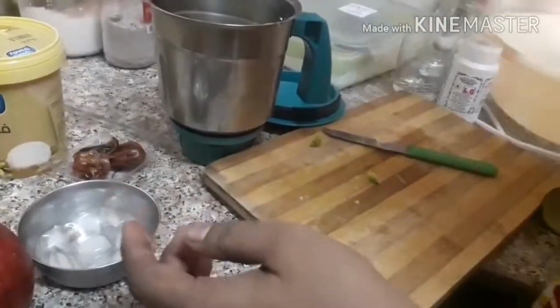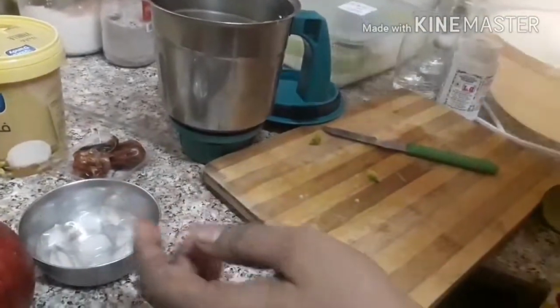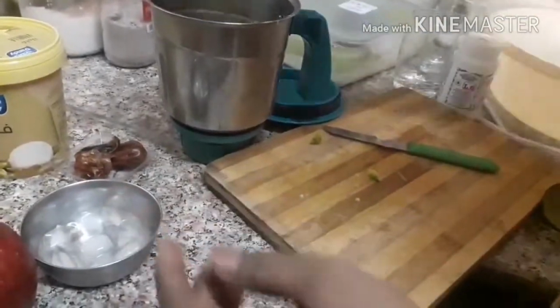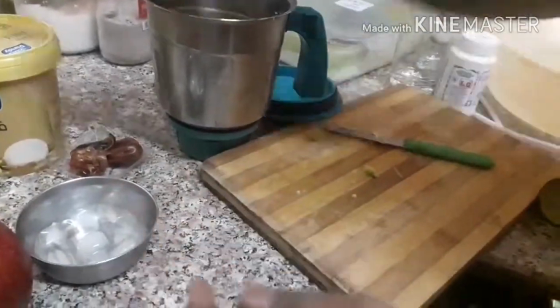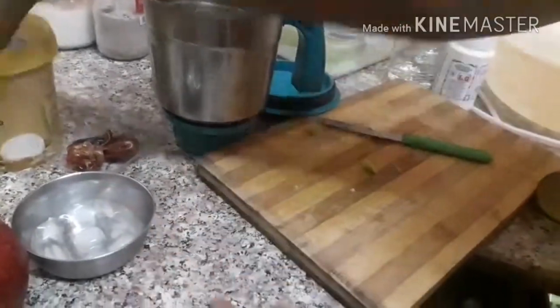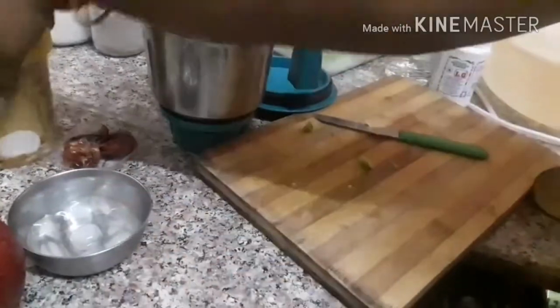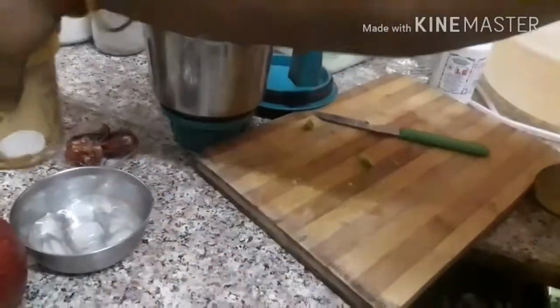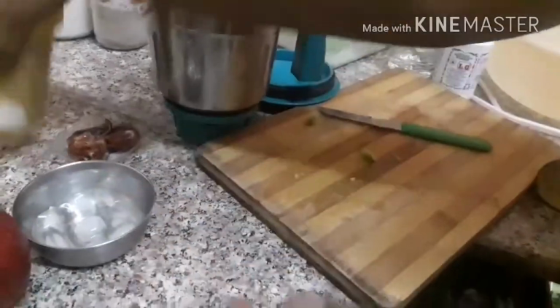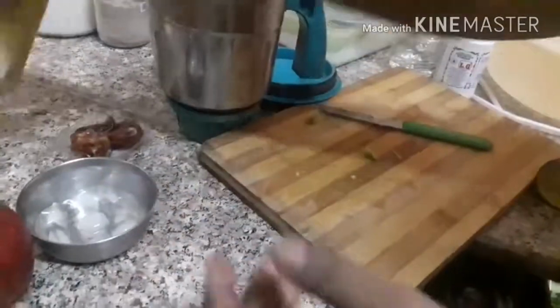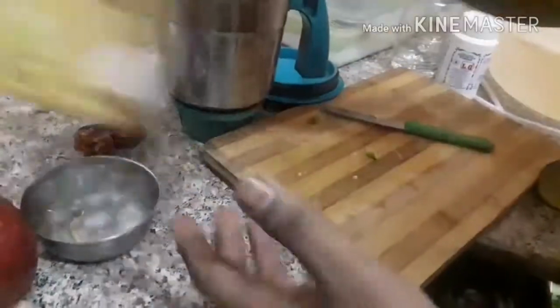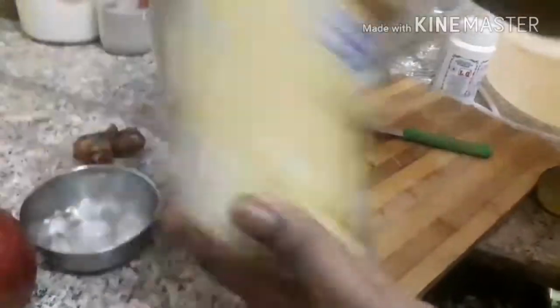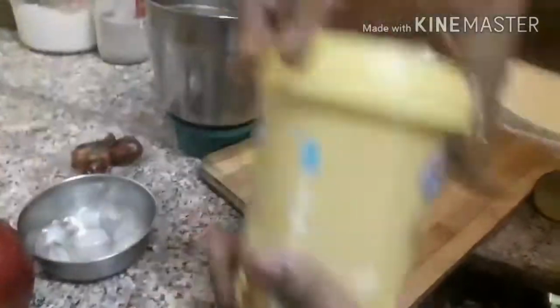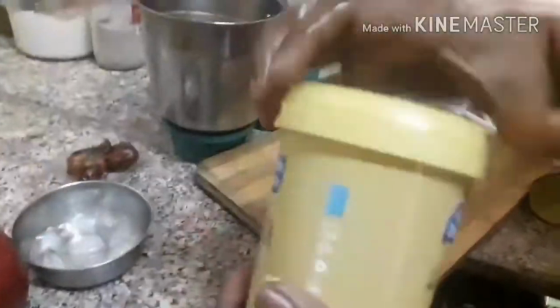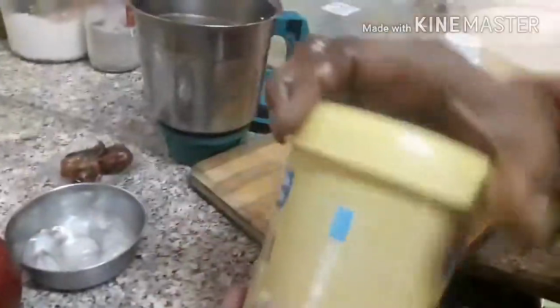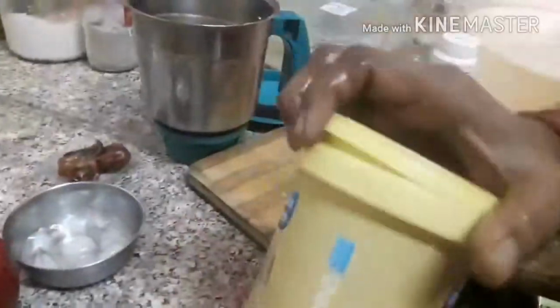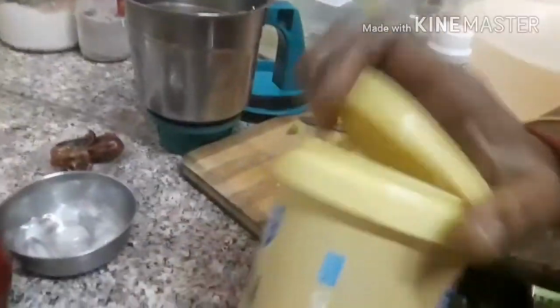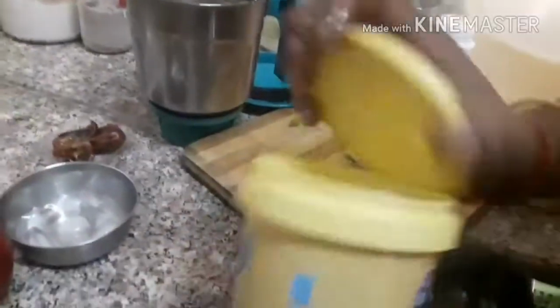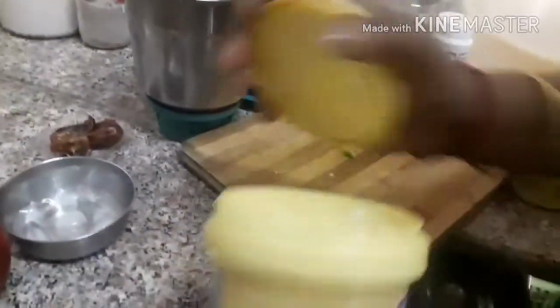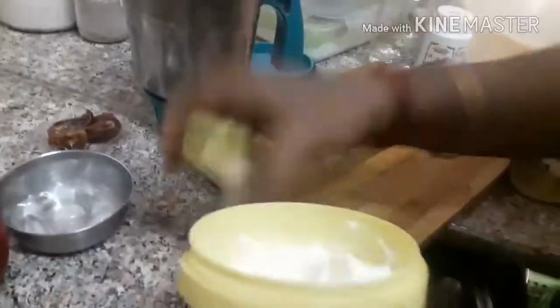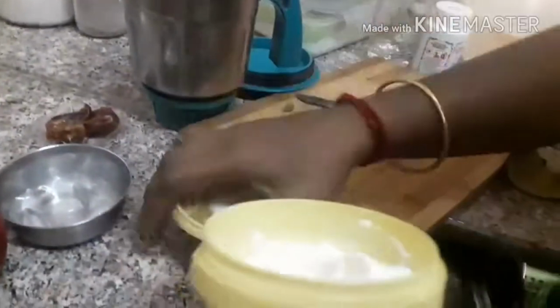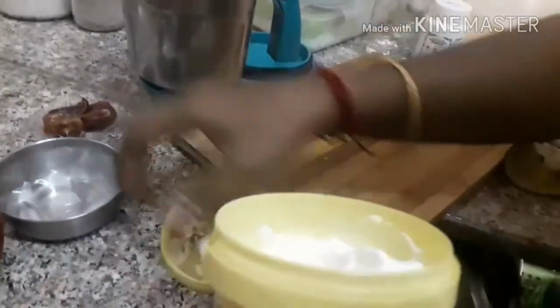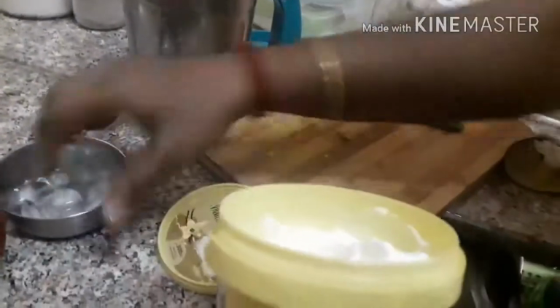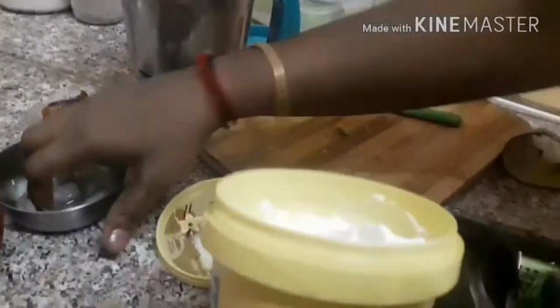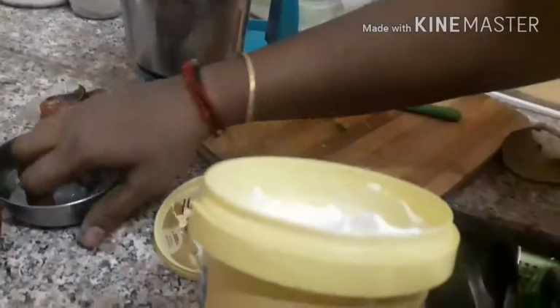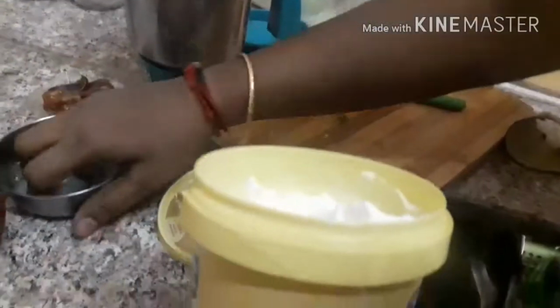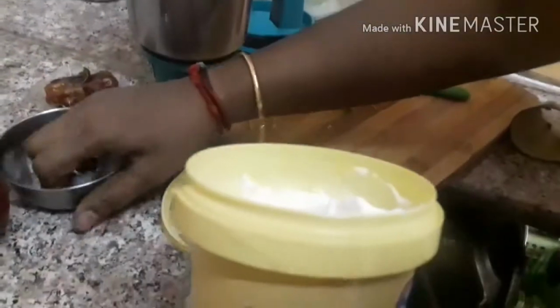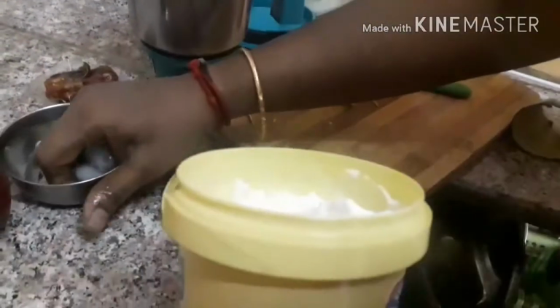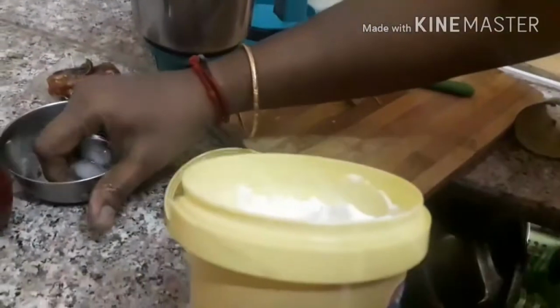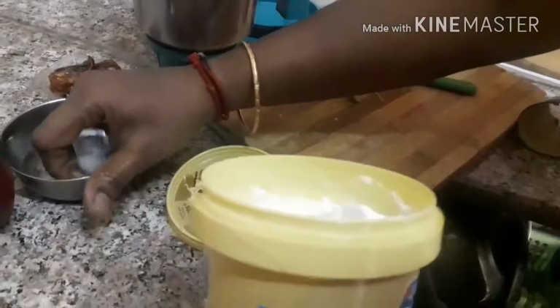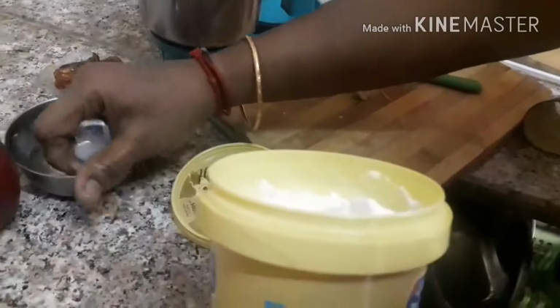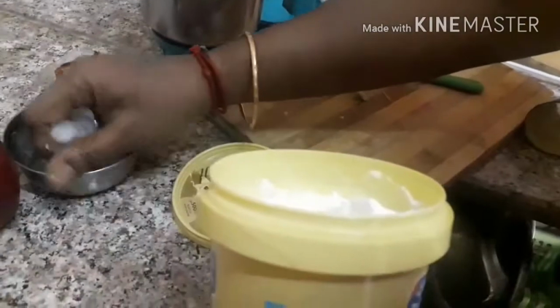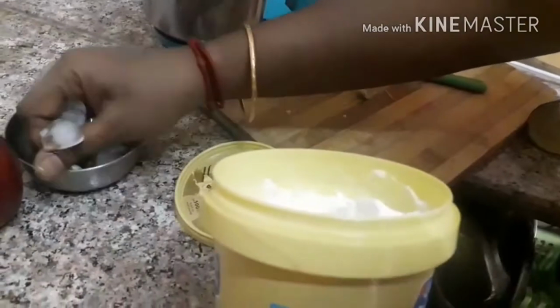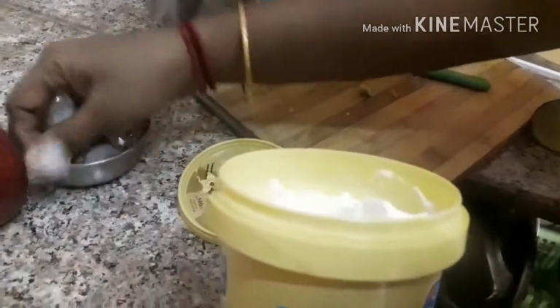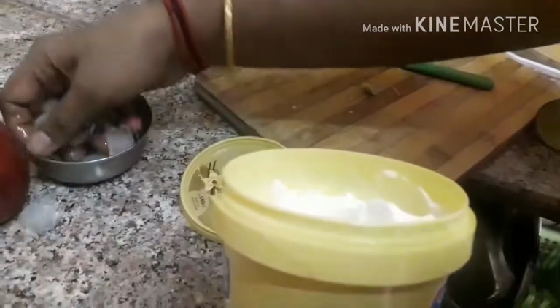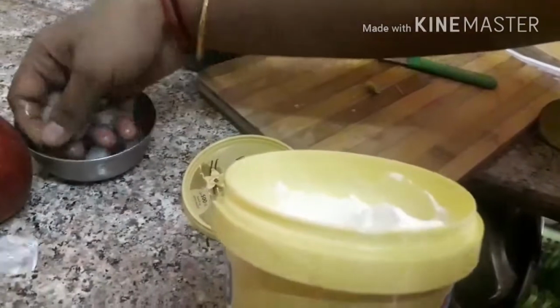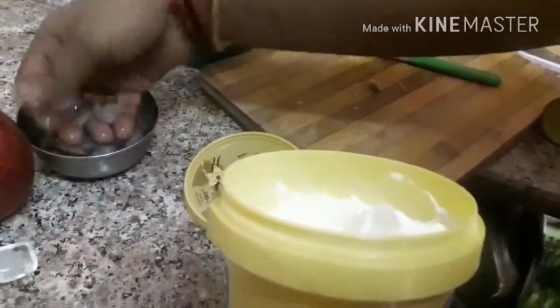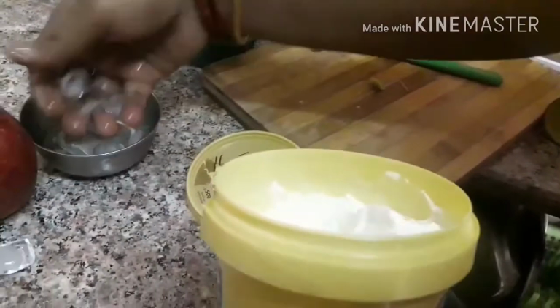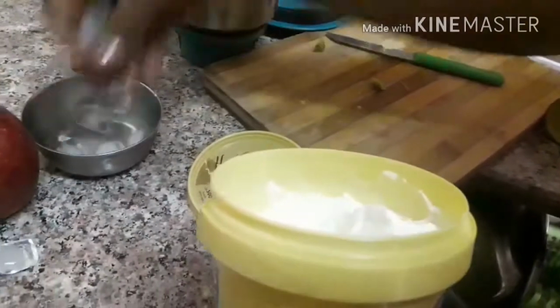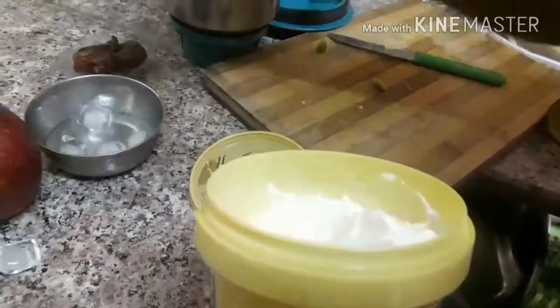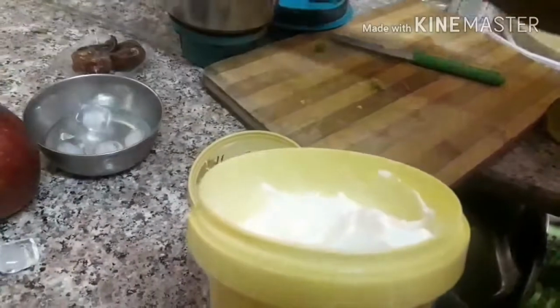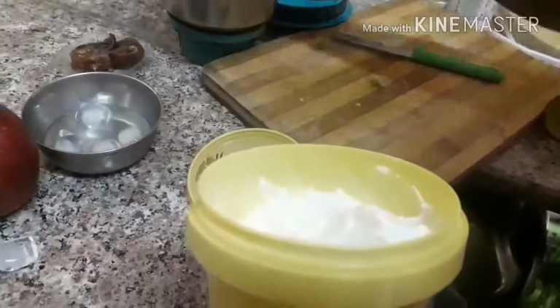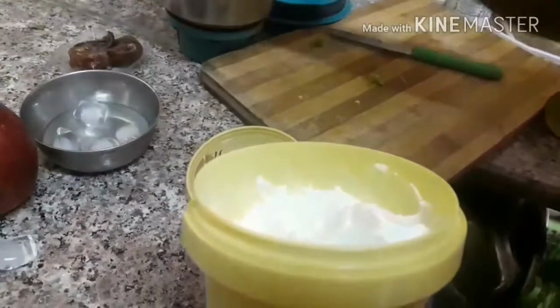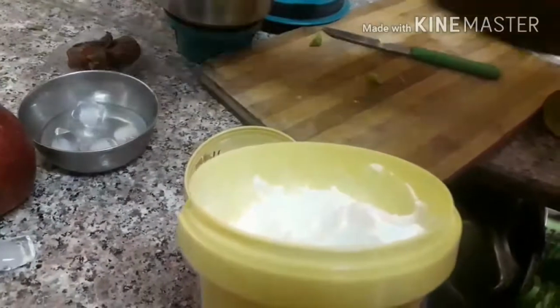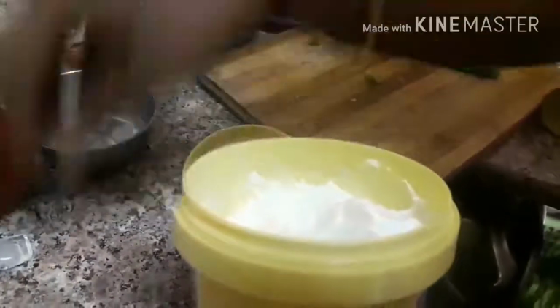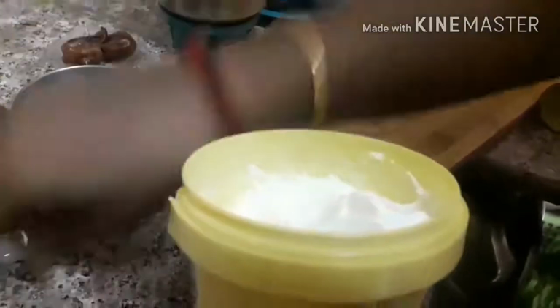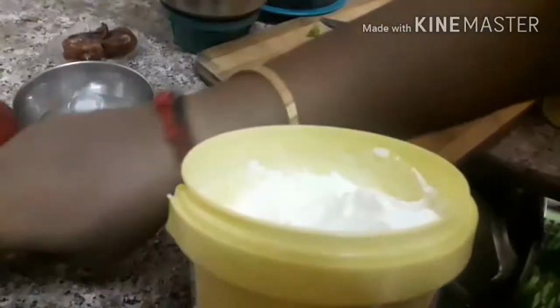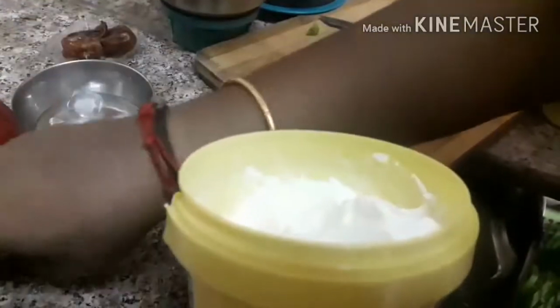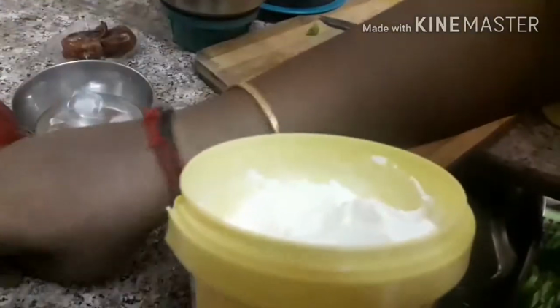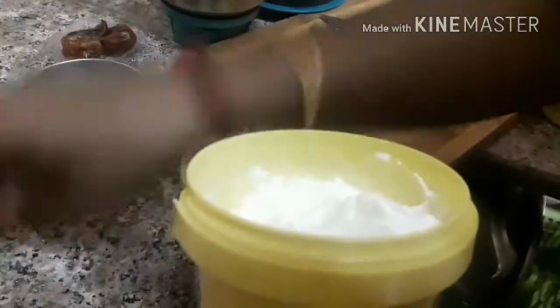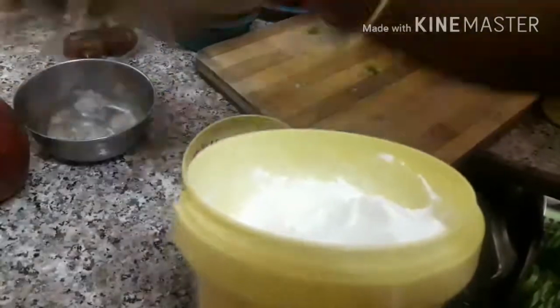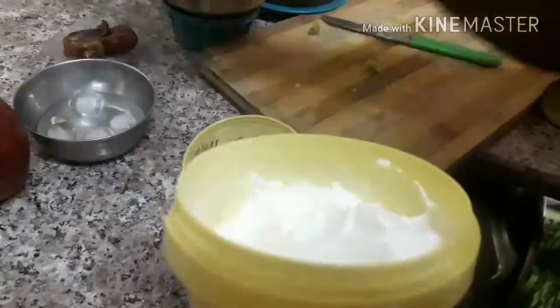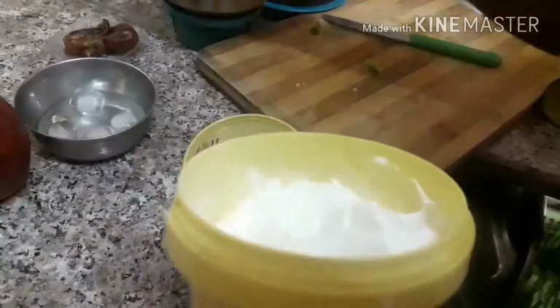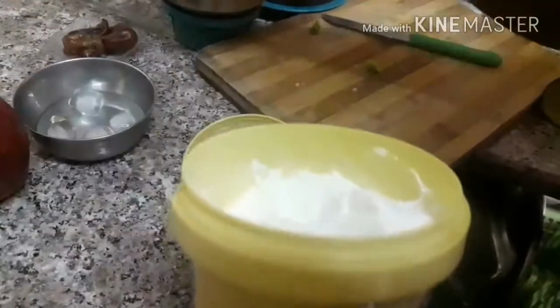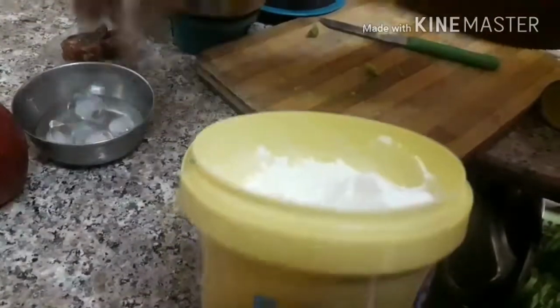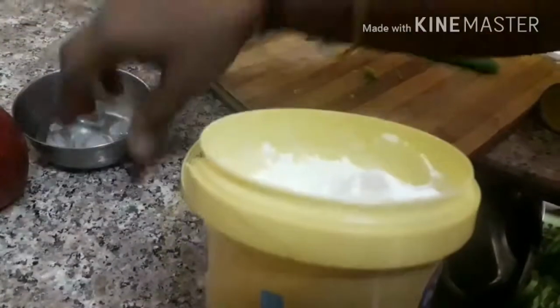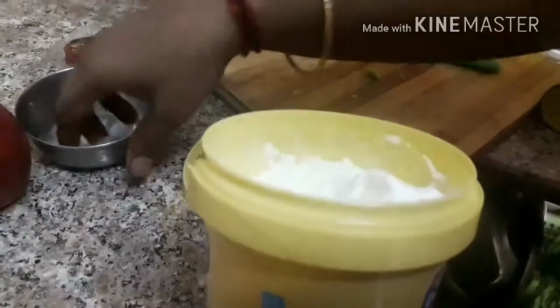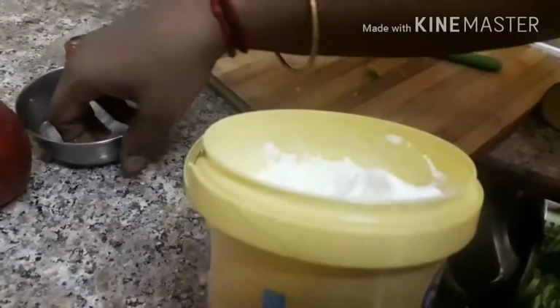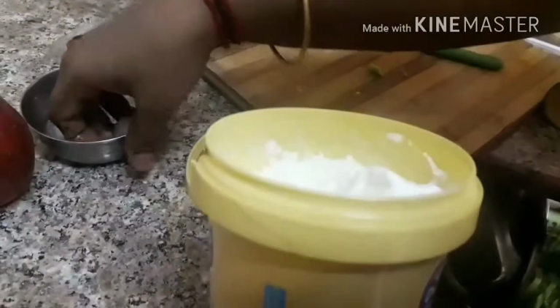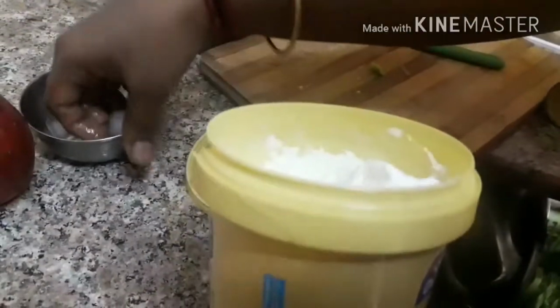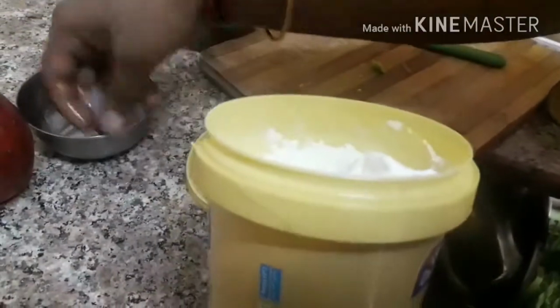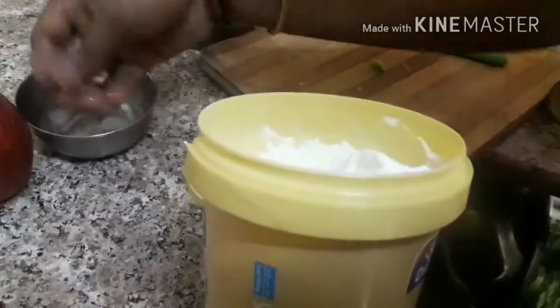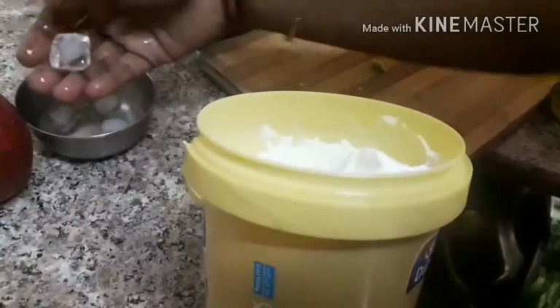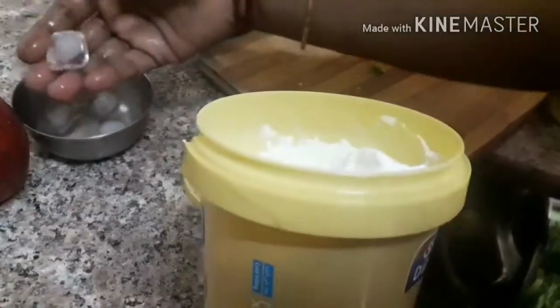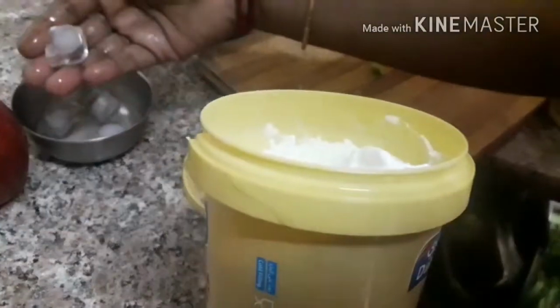Now we put the ice cream in the middle. After the ice cream, we will keep the ice cream.